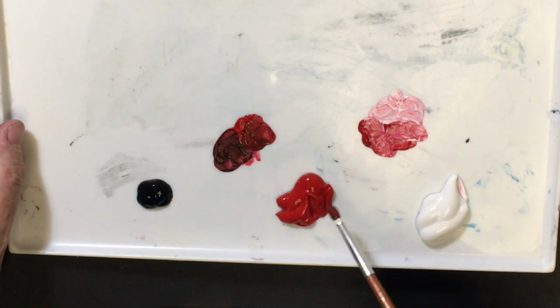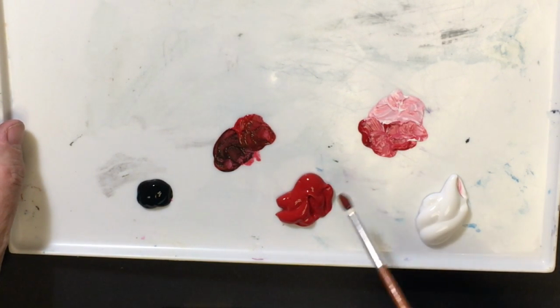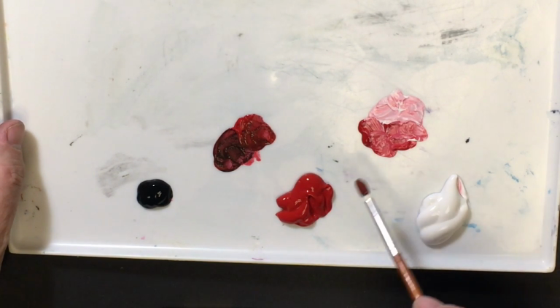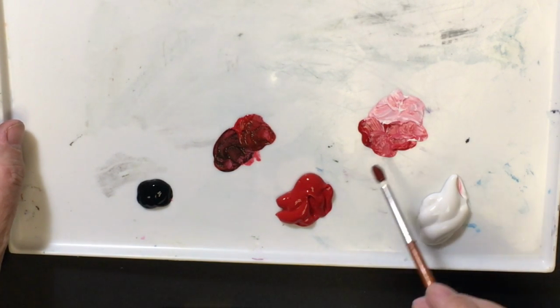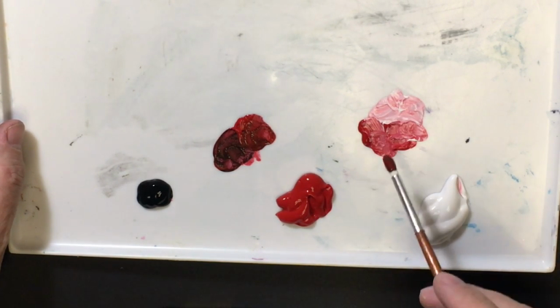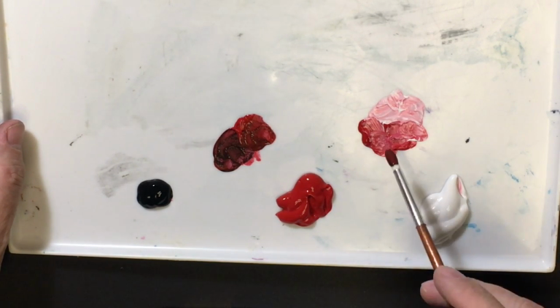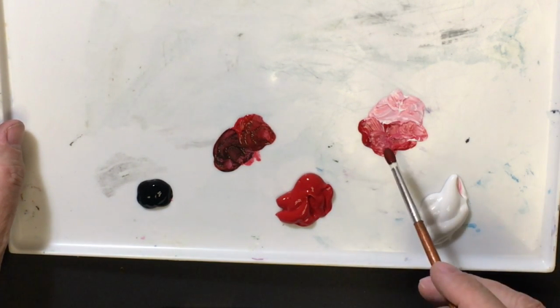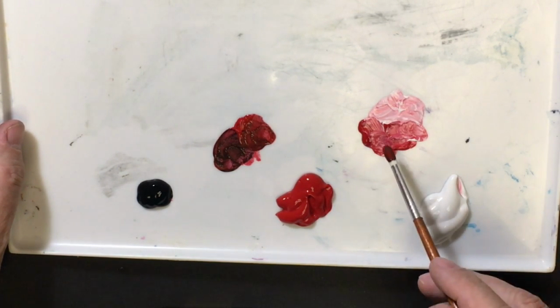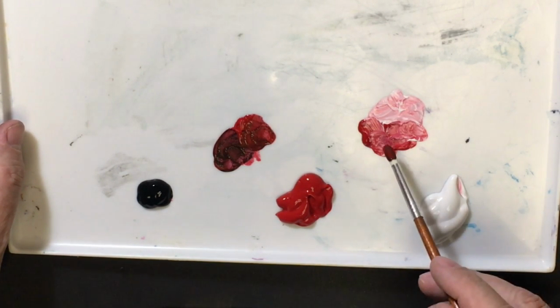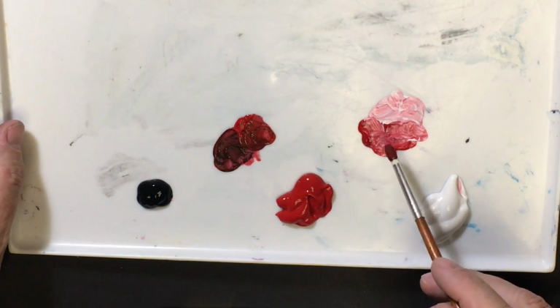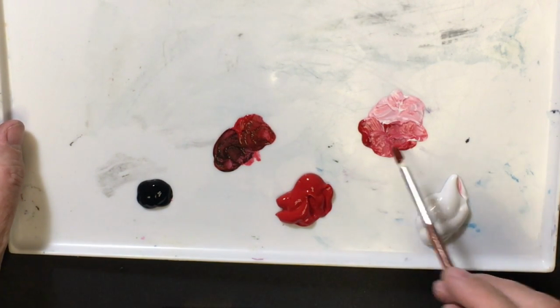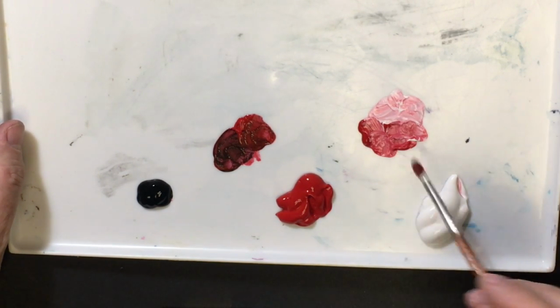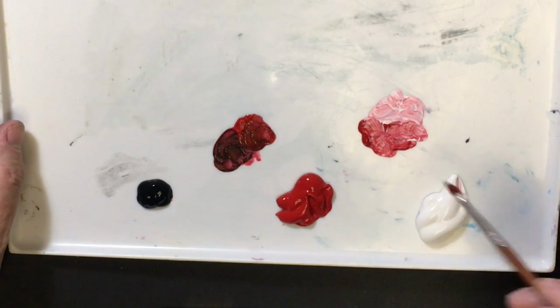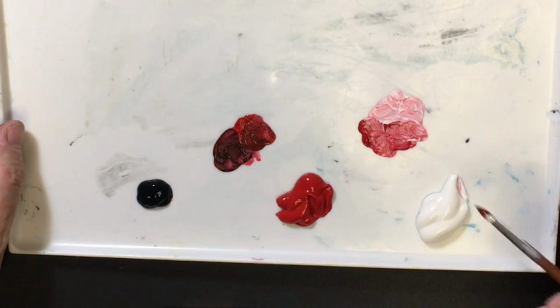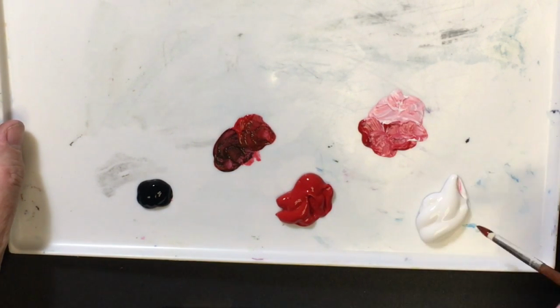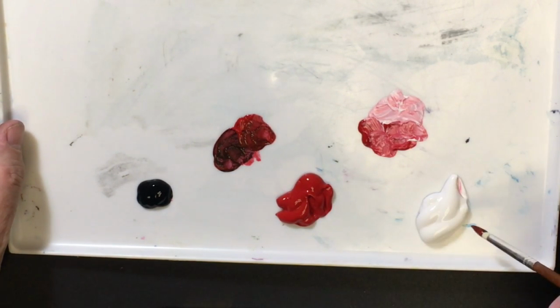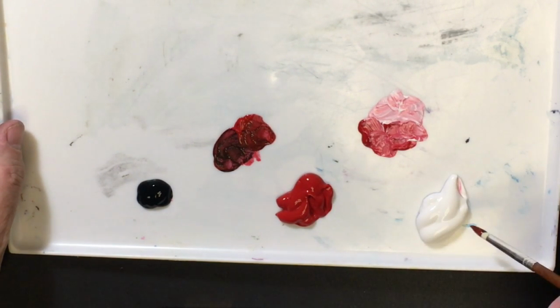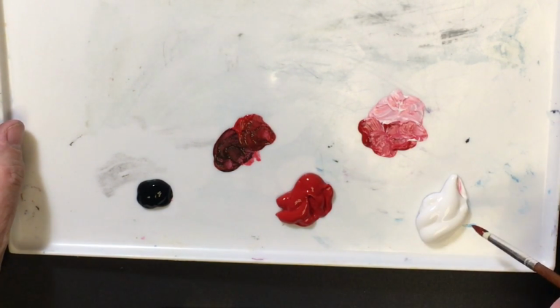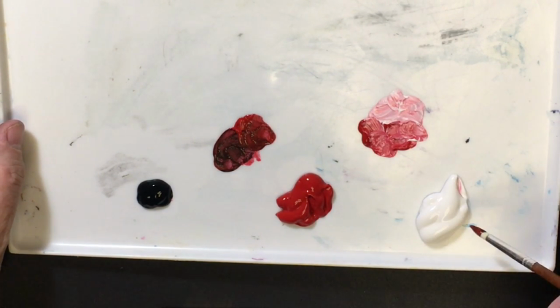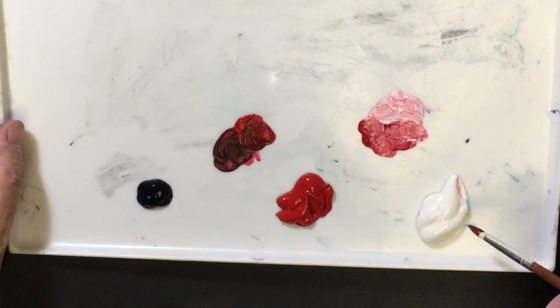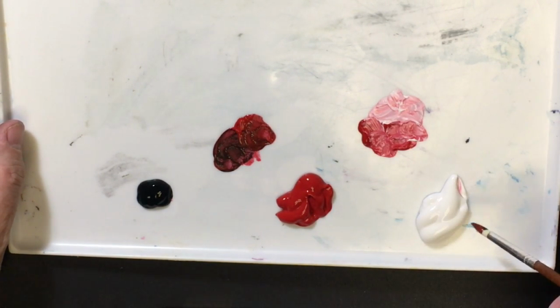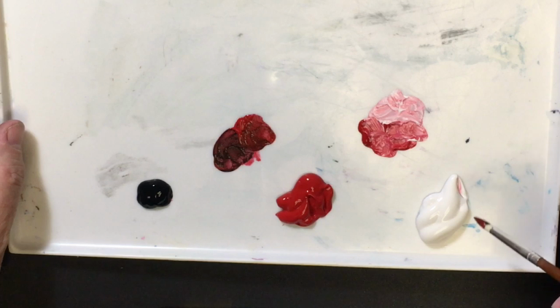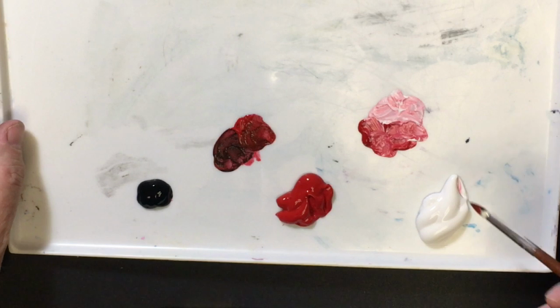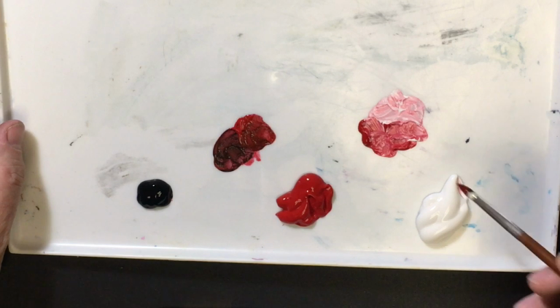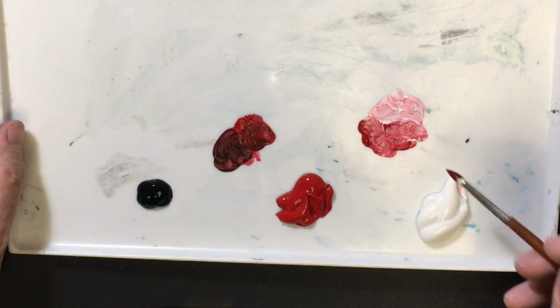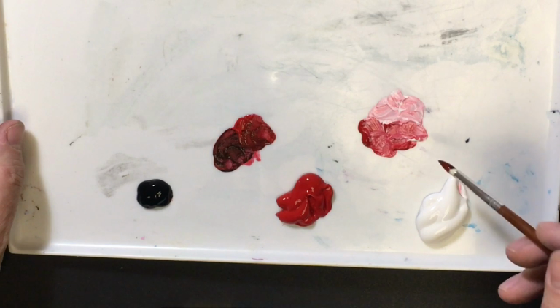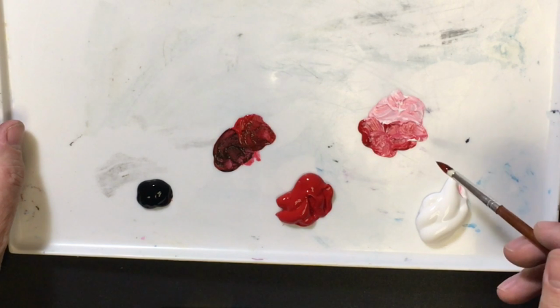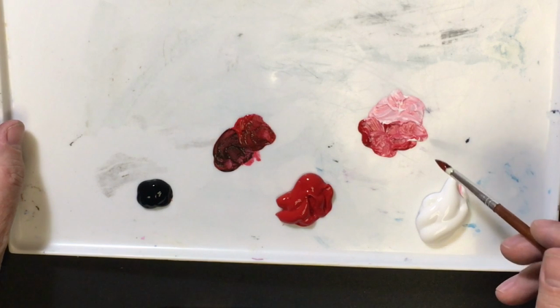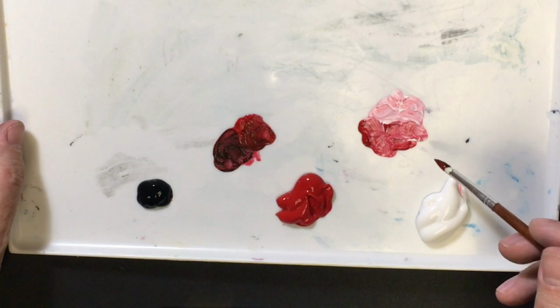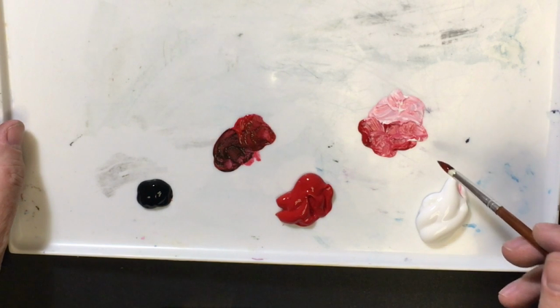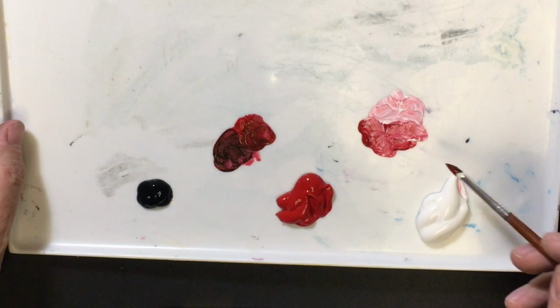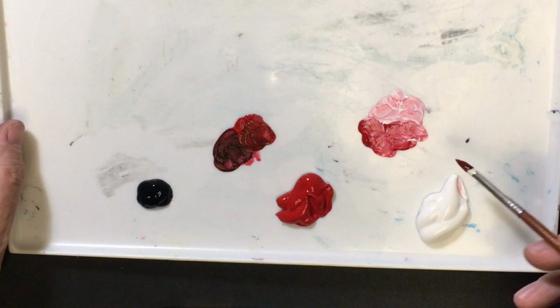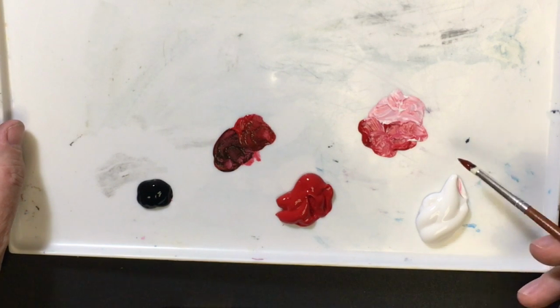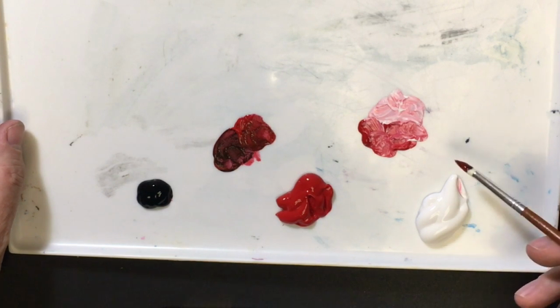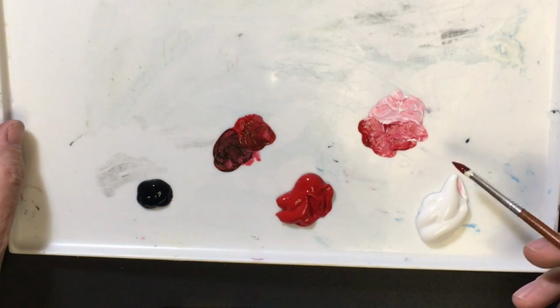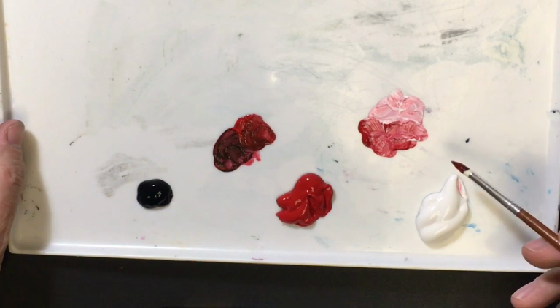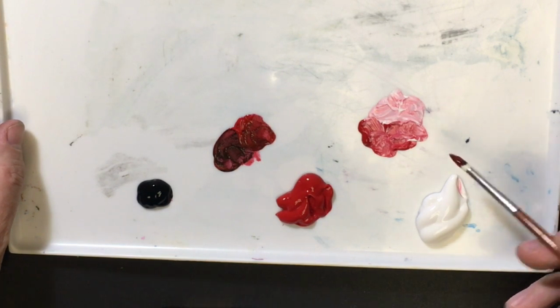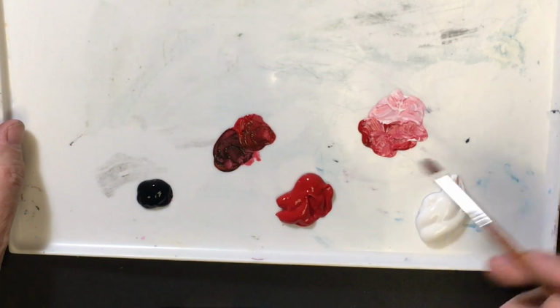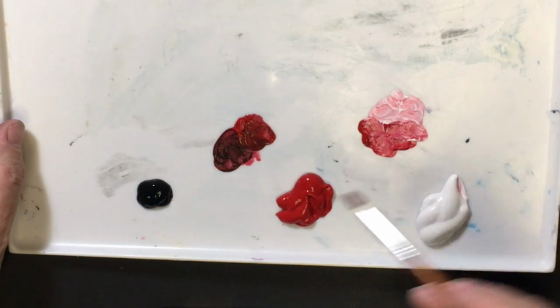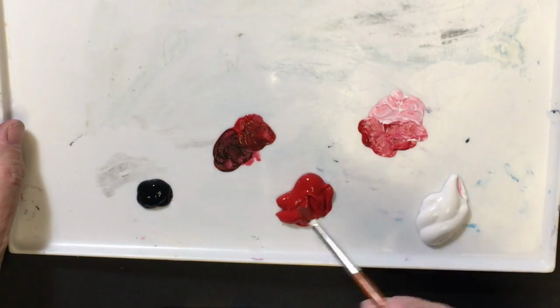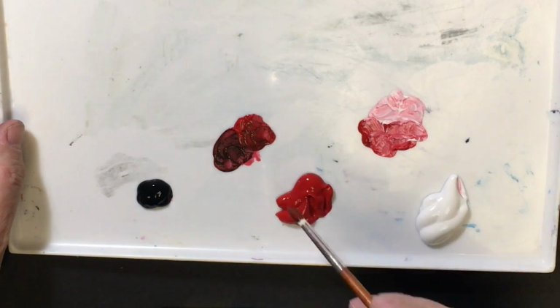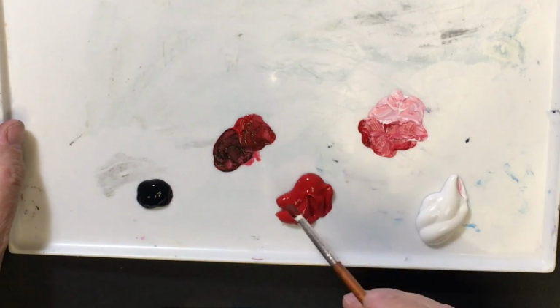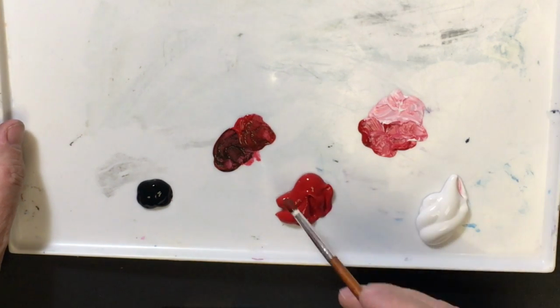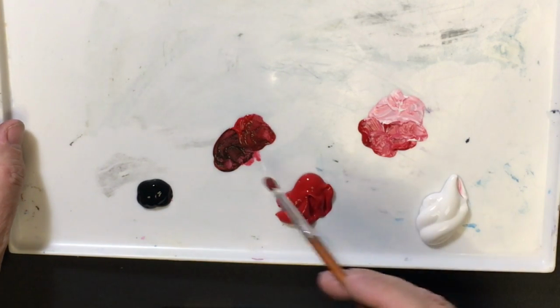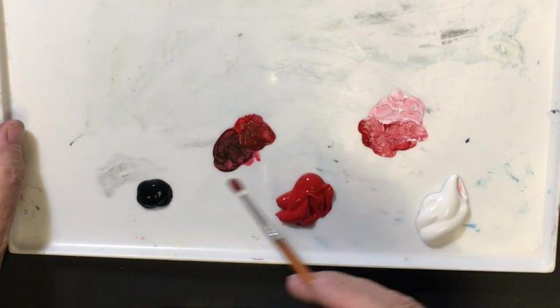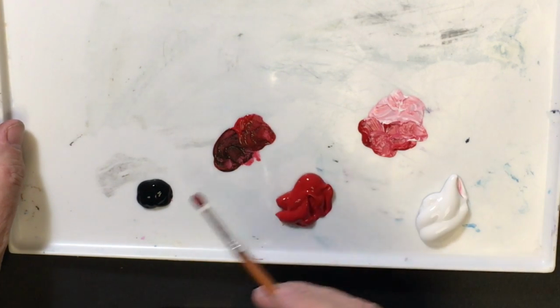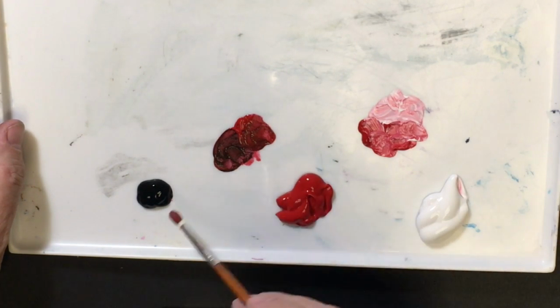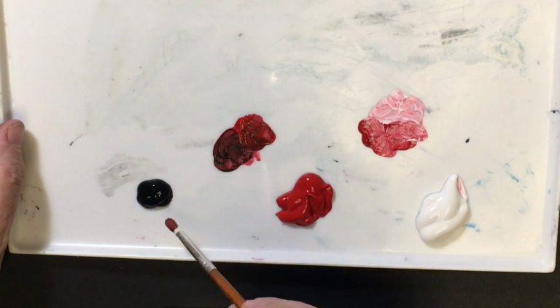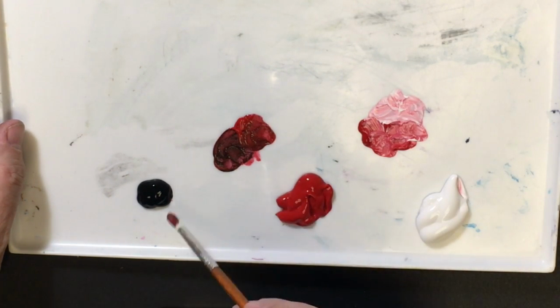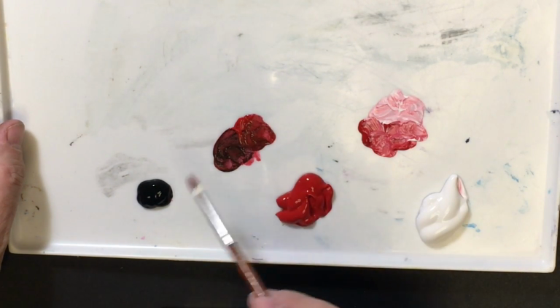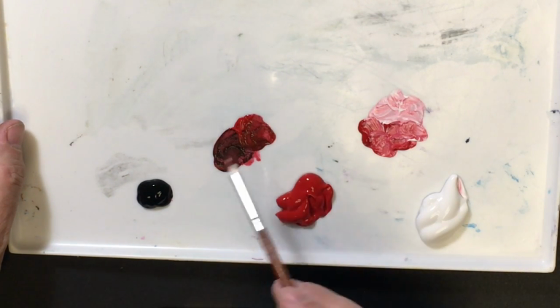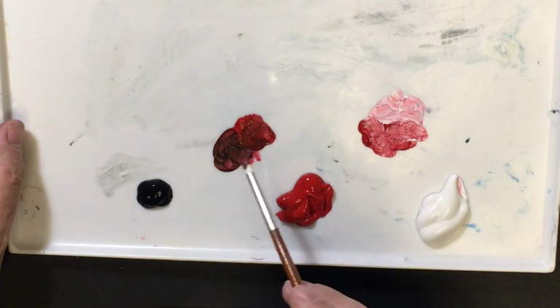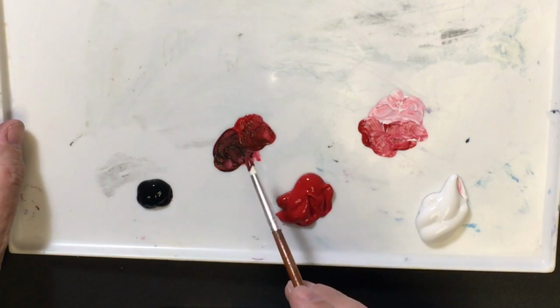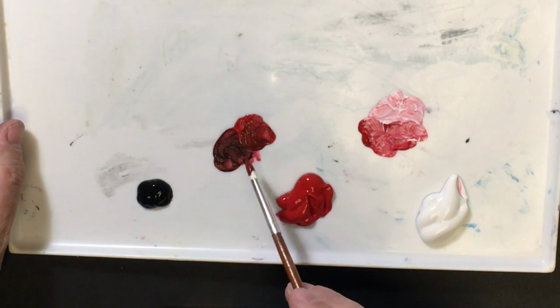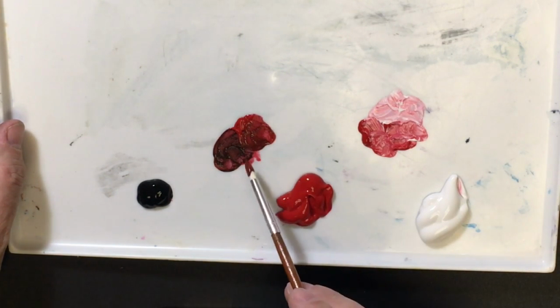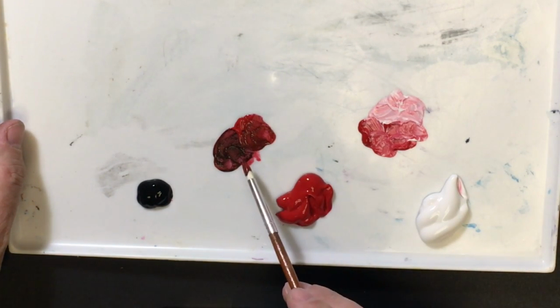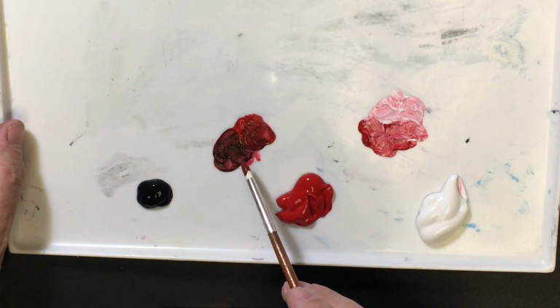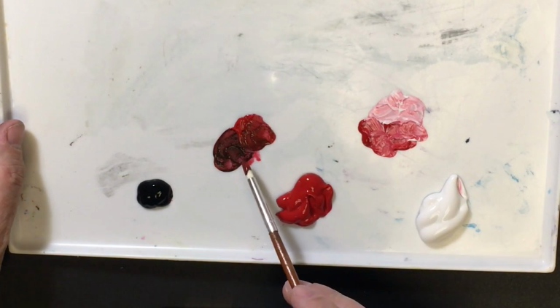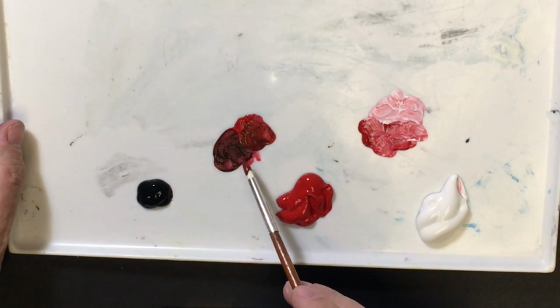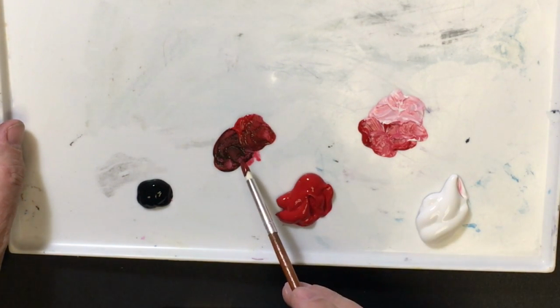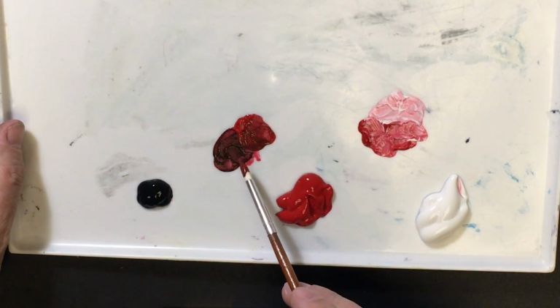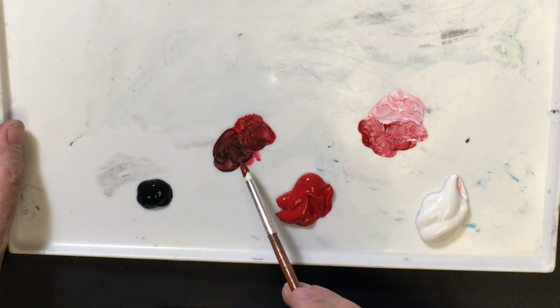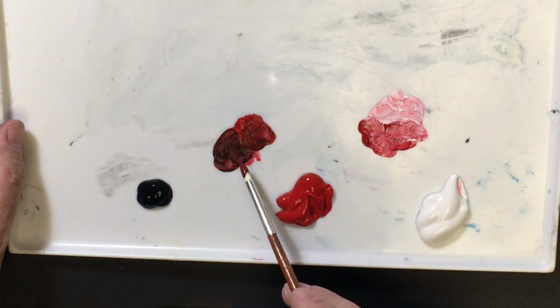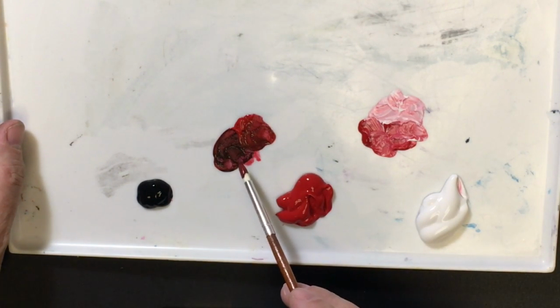When we mix a color with white, we call it a tint. When we mix a color with black, we call it a shade.